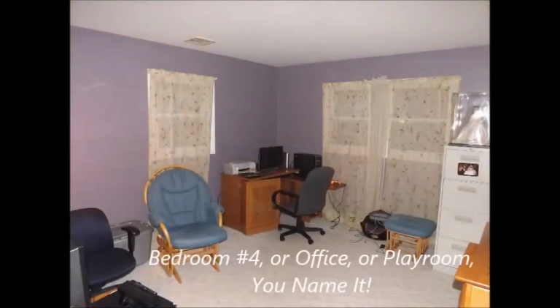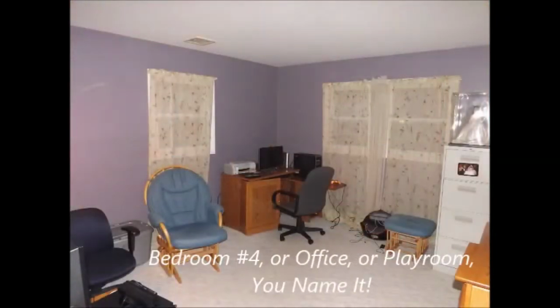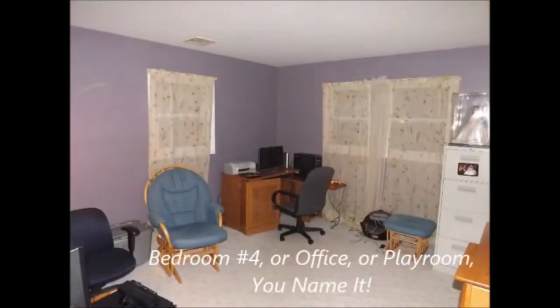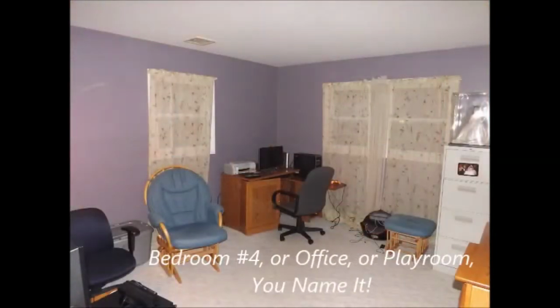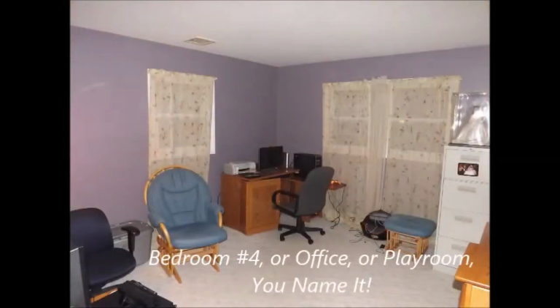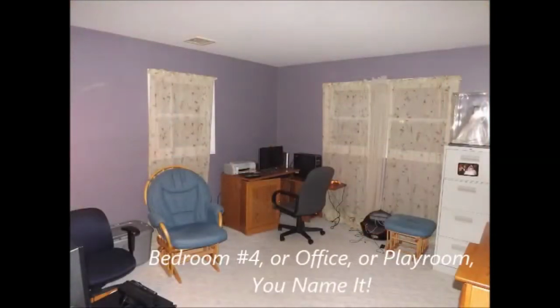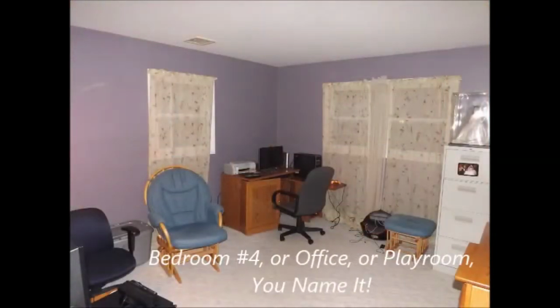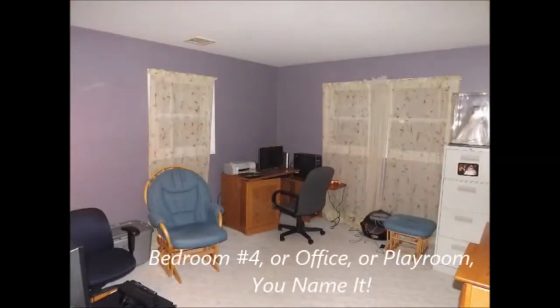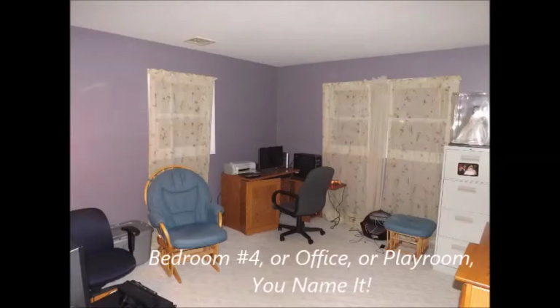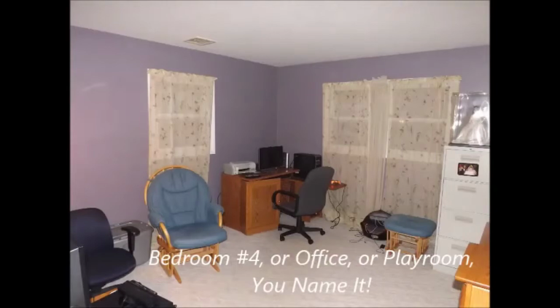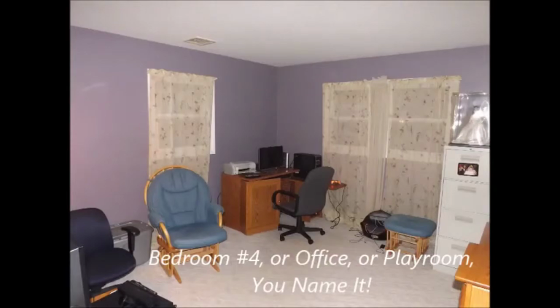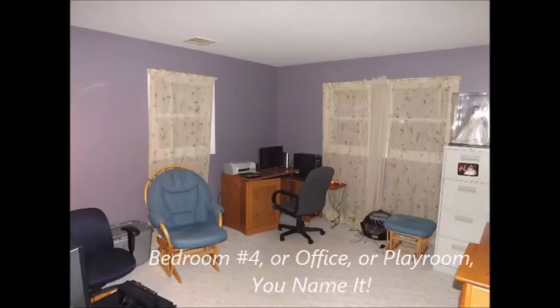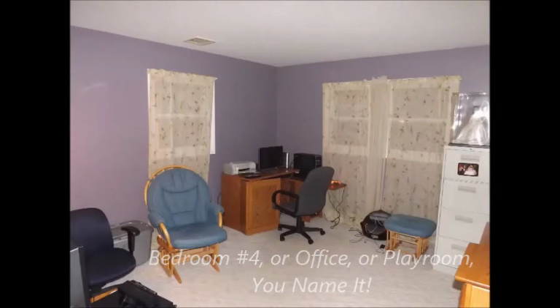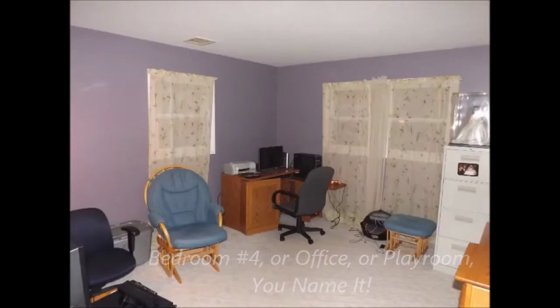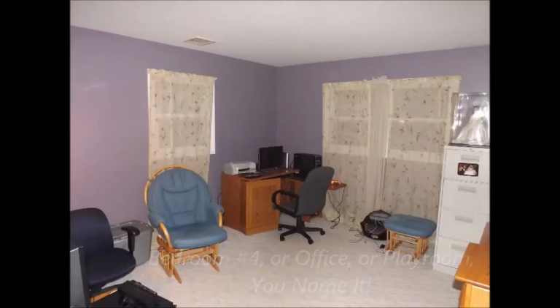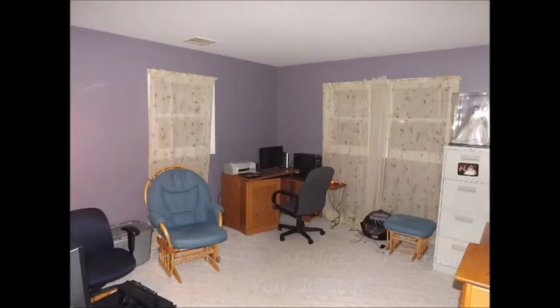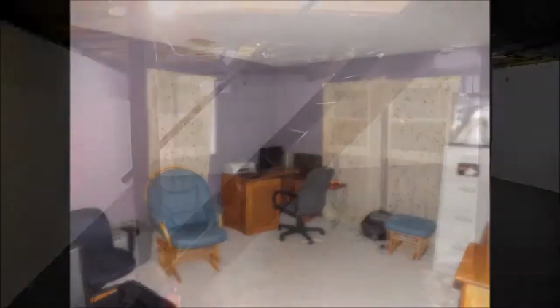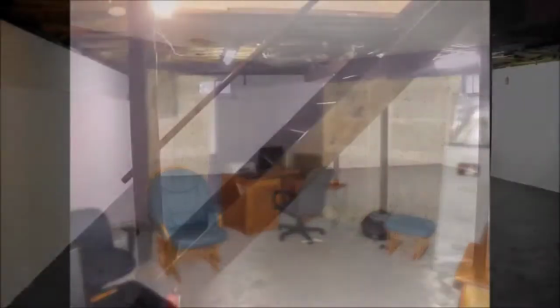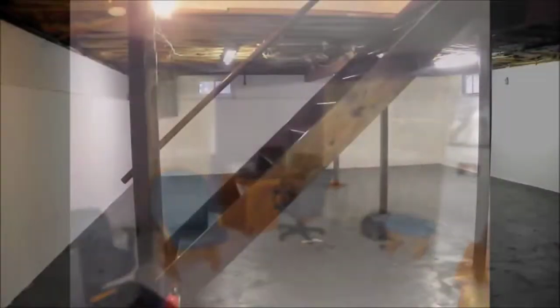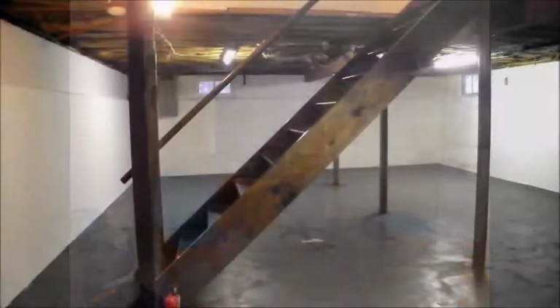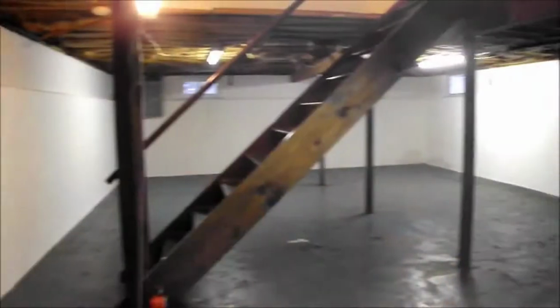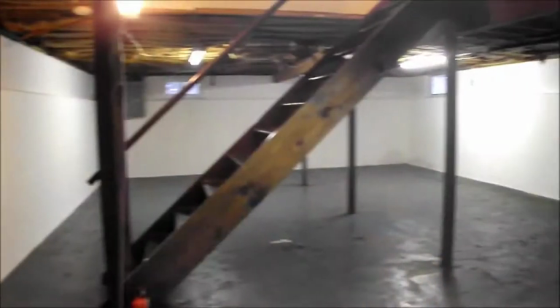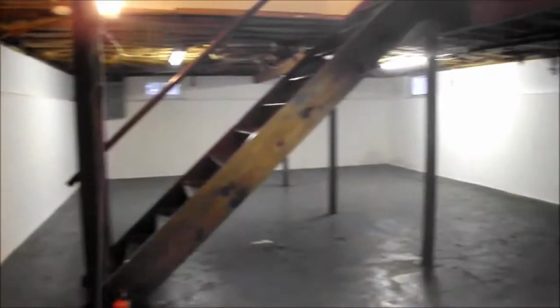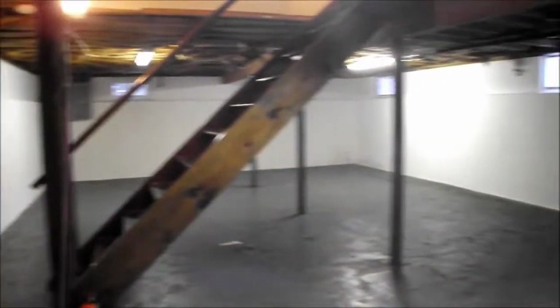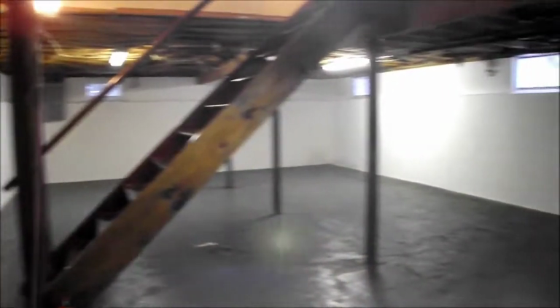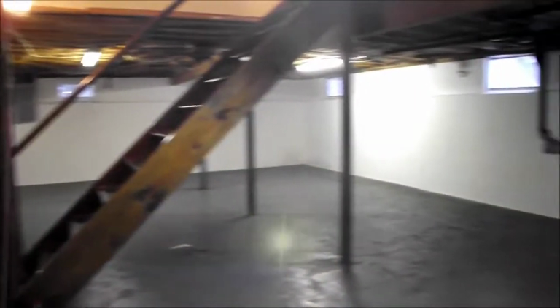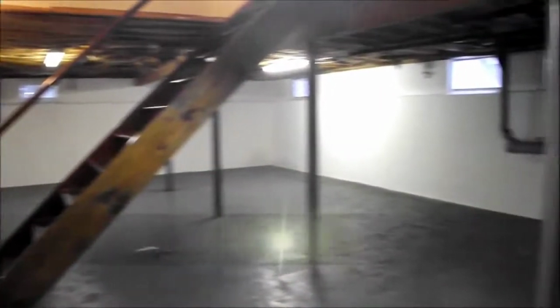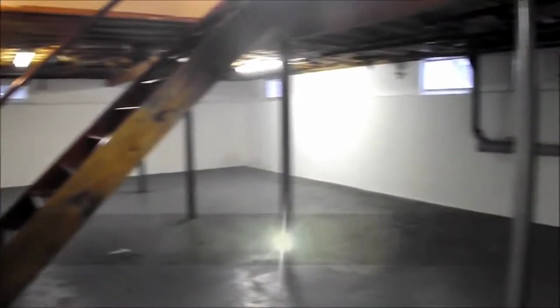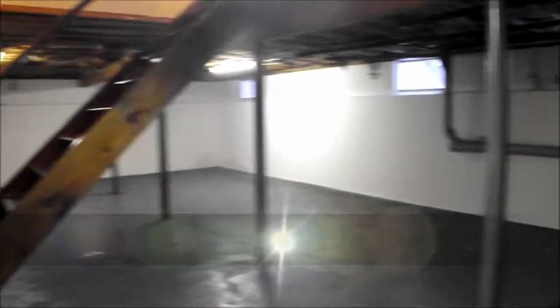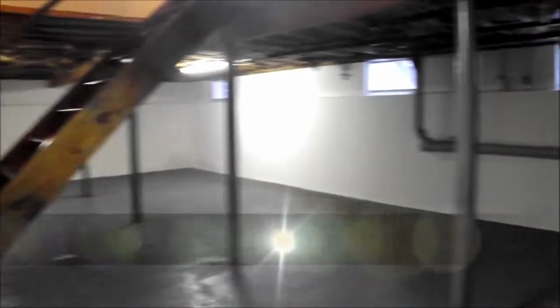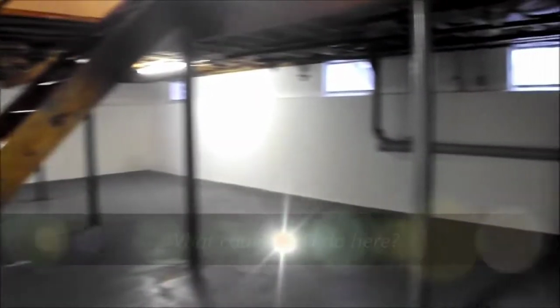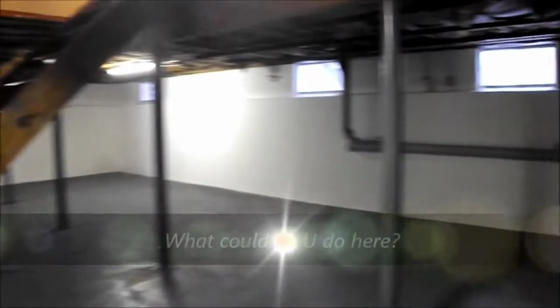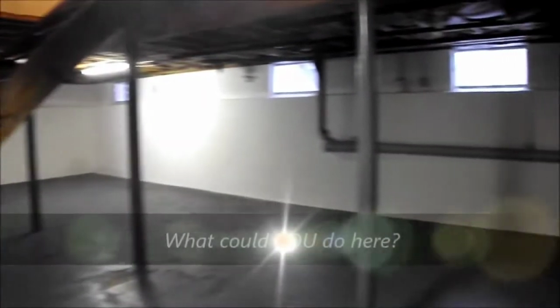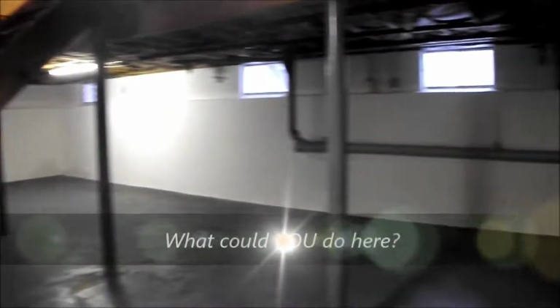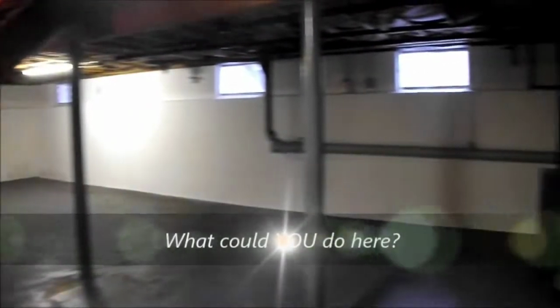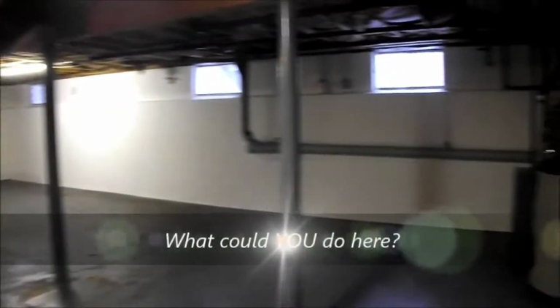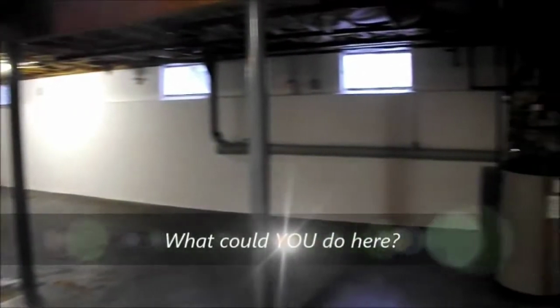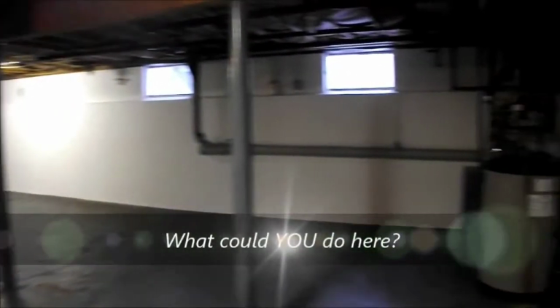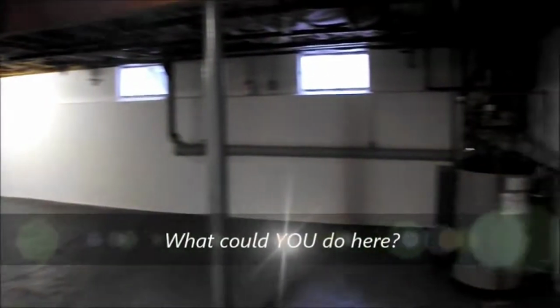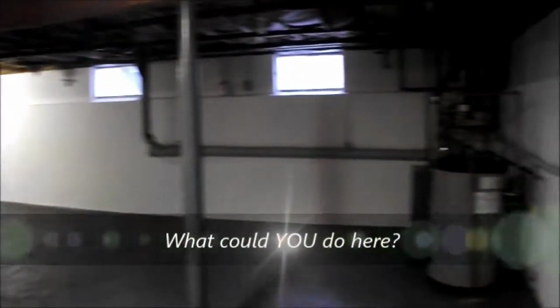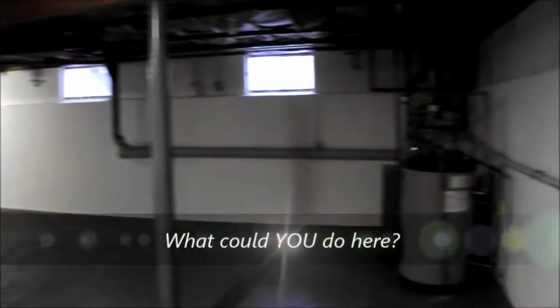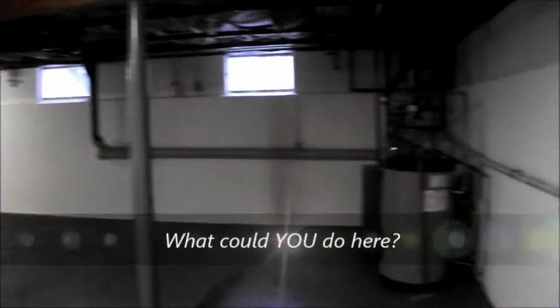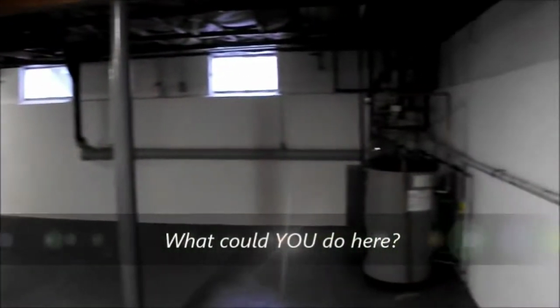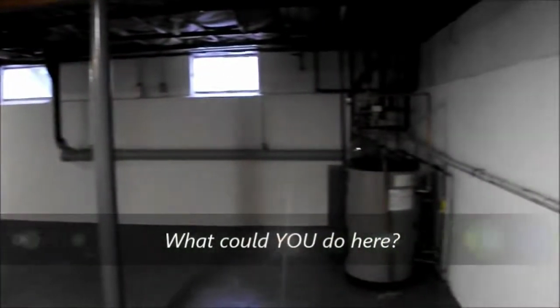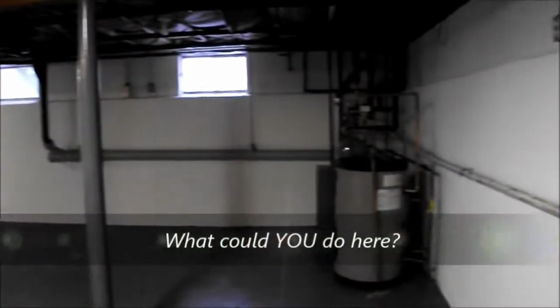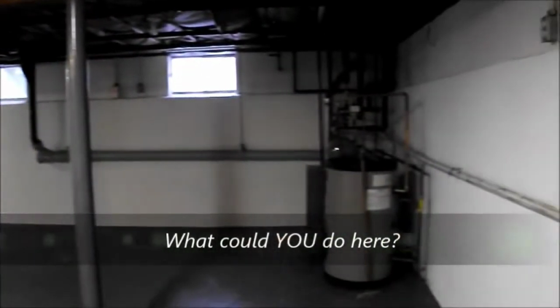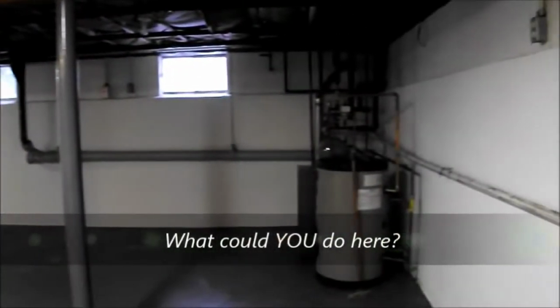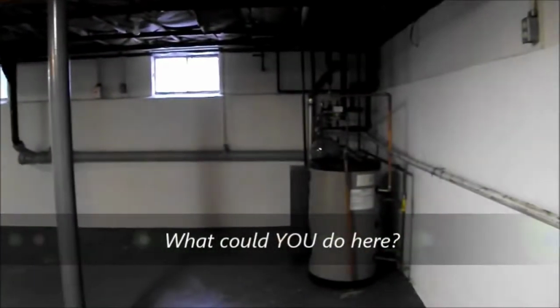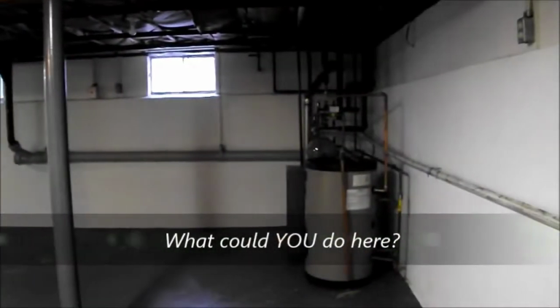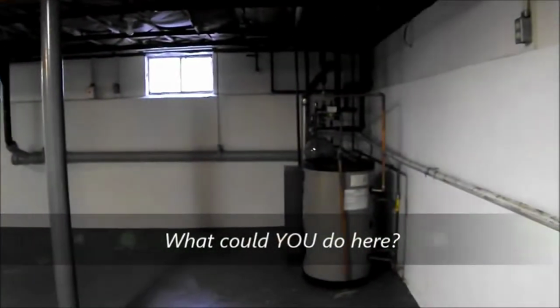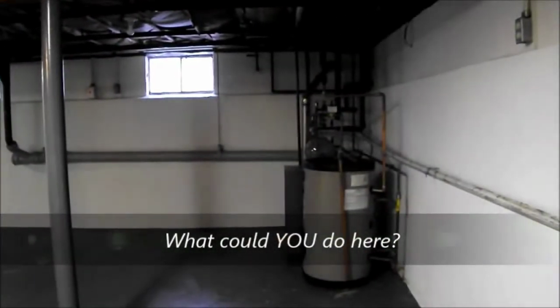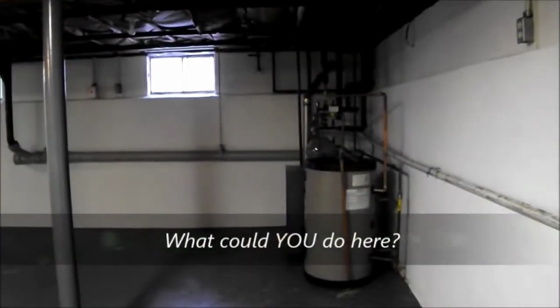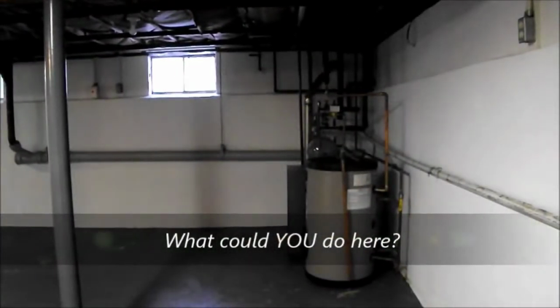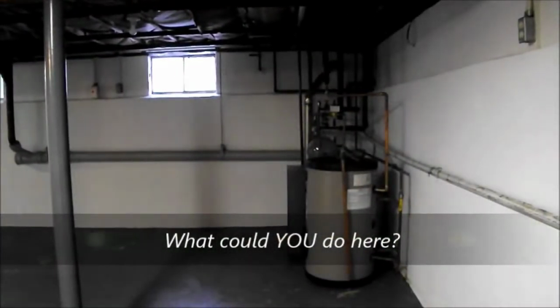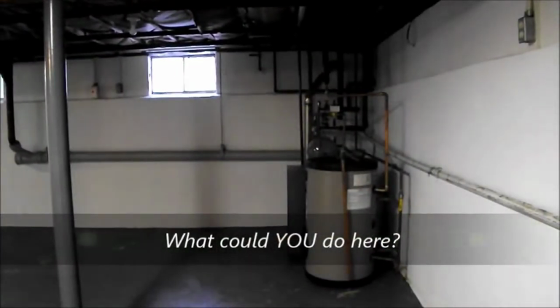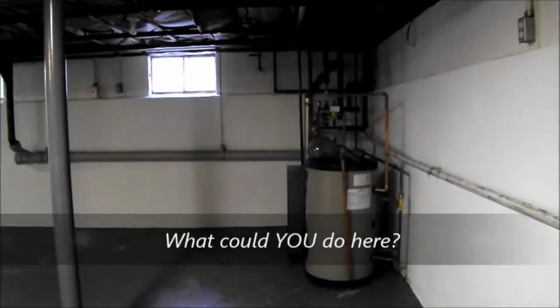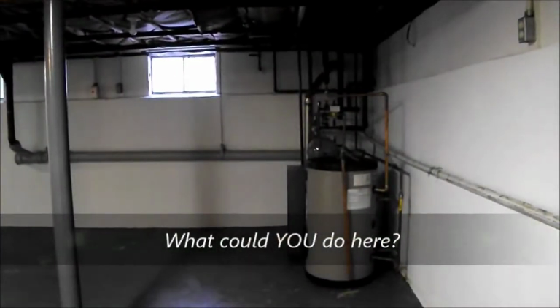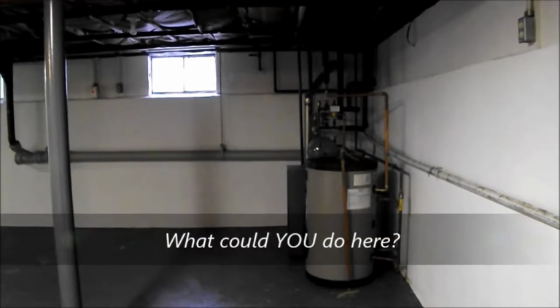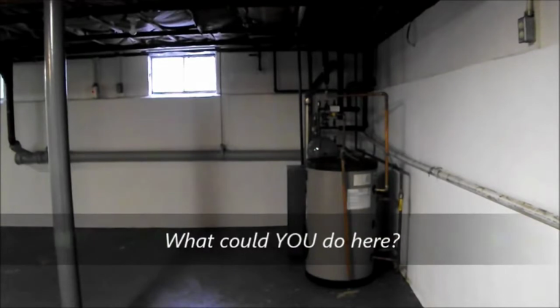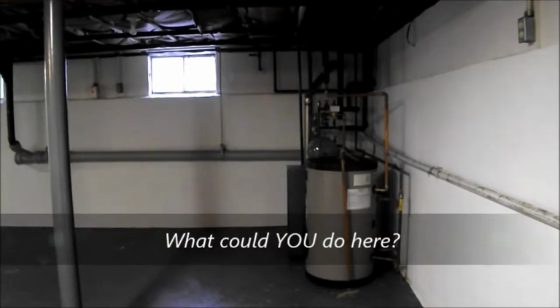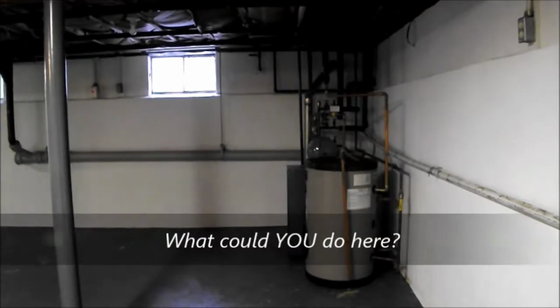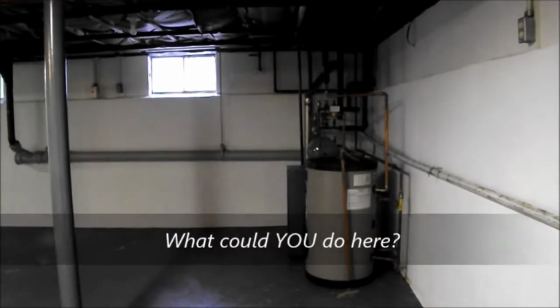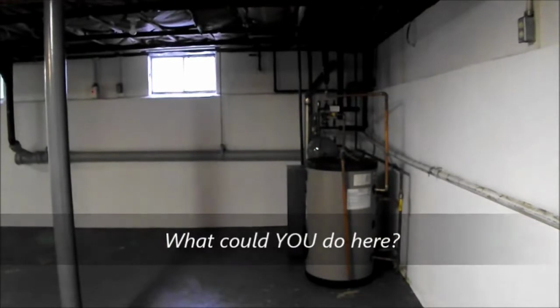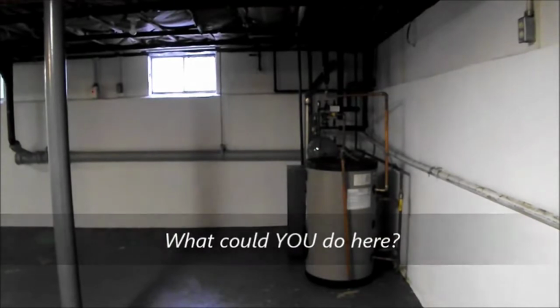Now let's head to the basement. Use your imagination — how would you use this space? The basement runs the full length of the house.